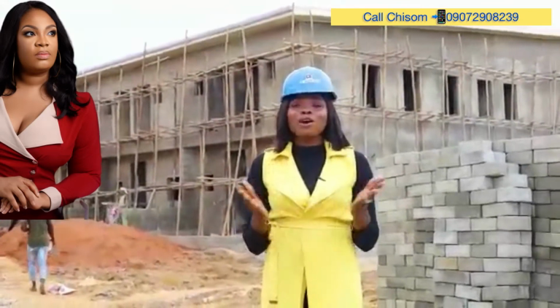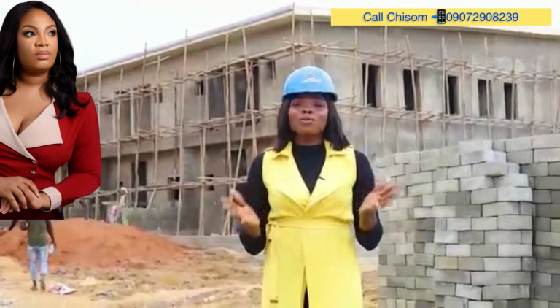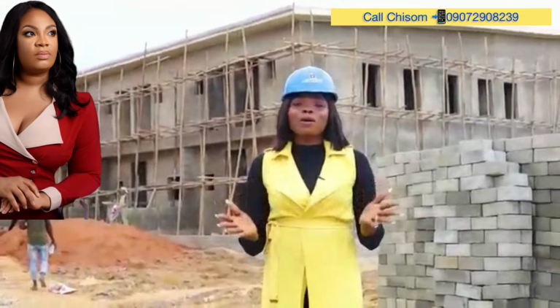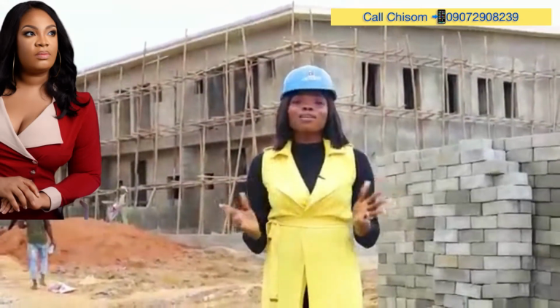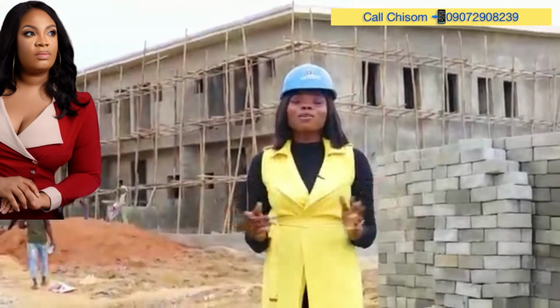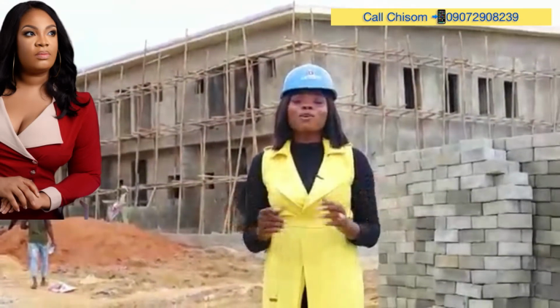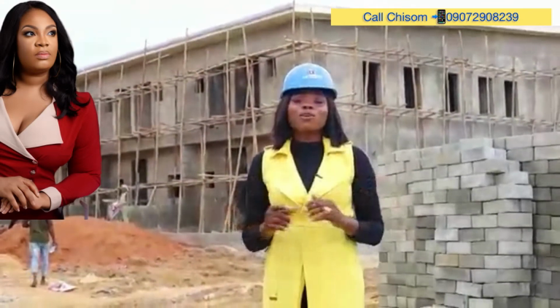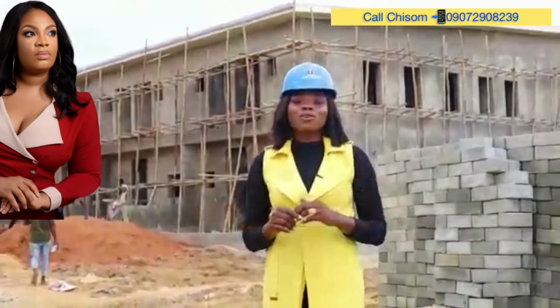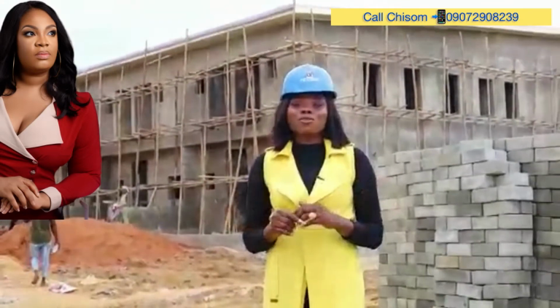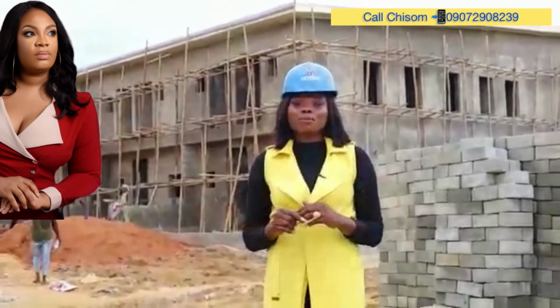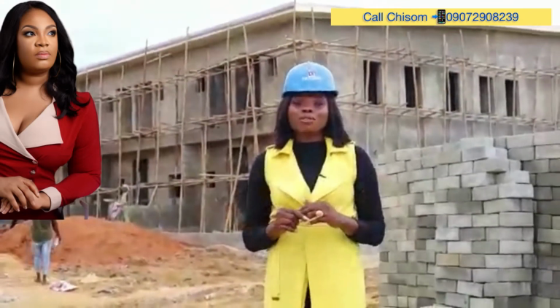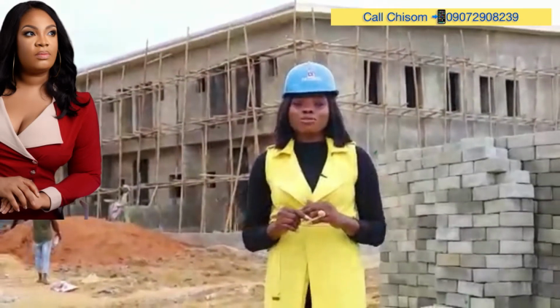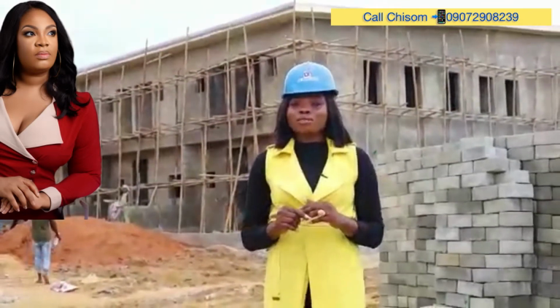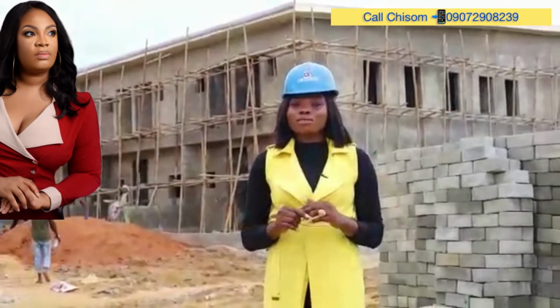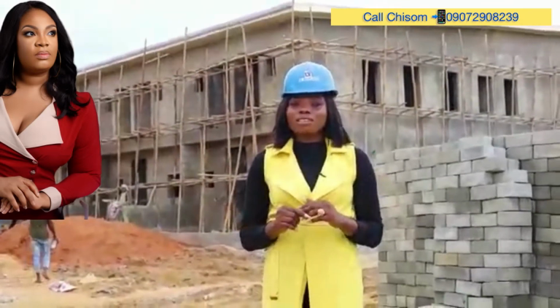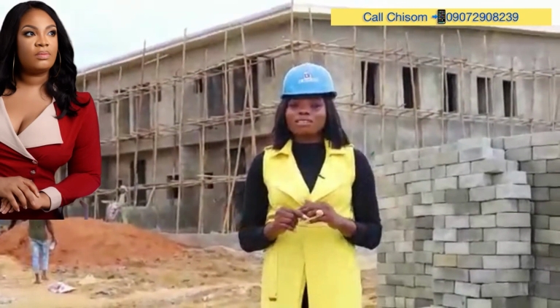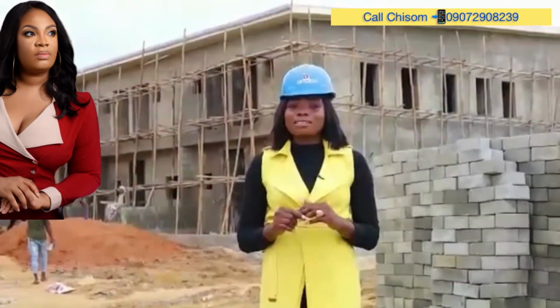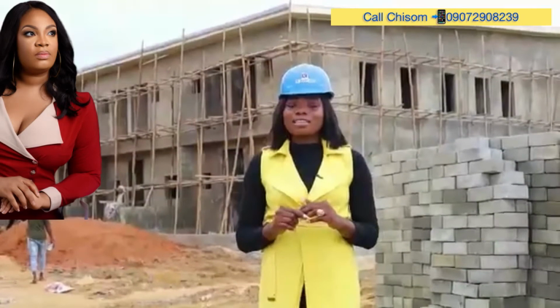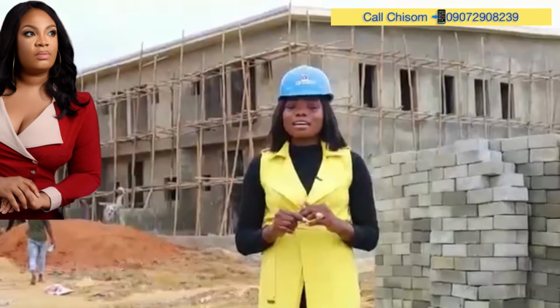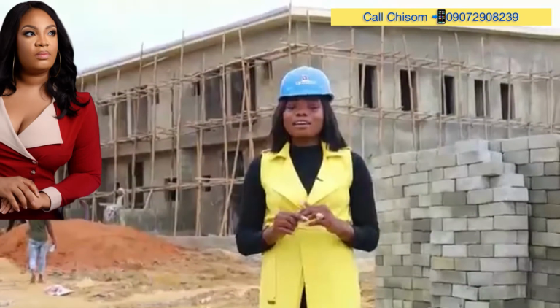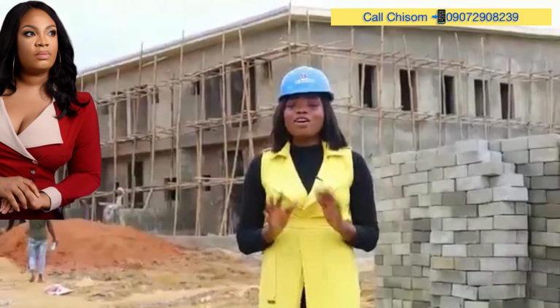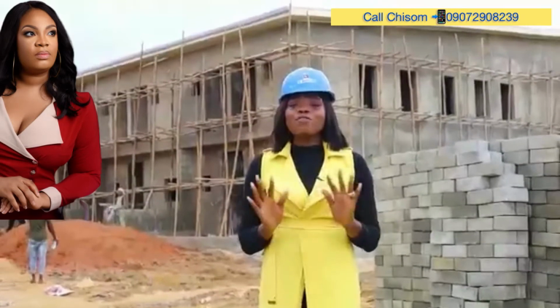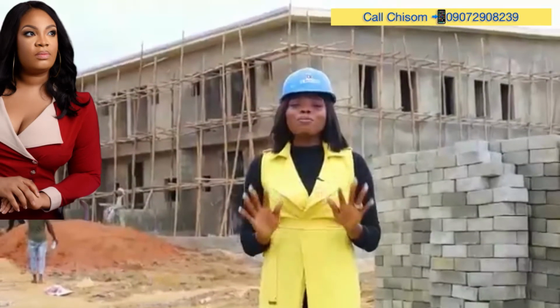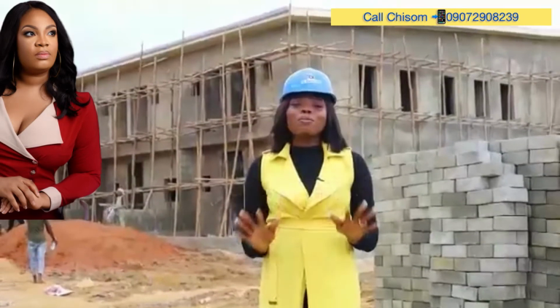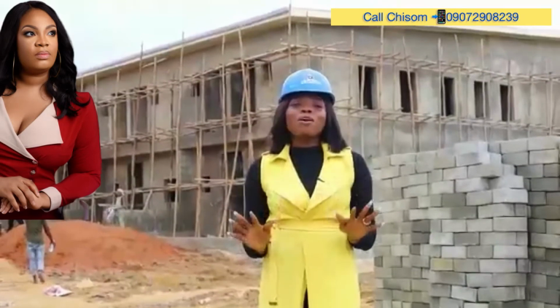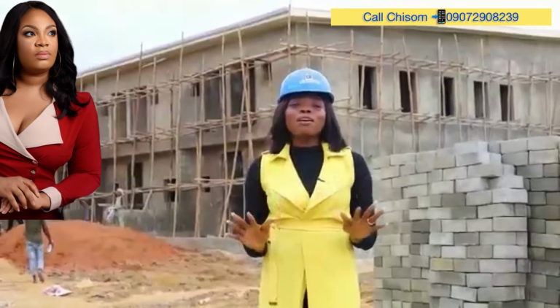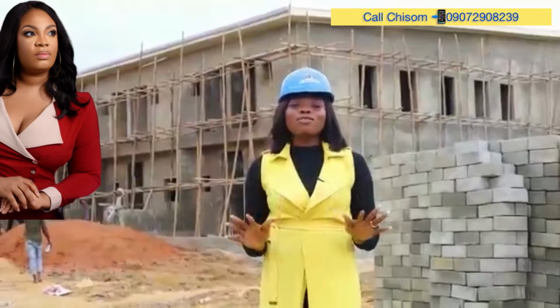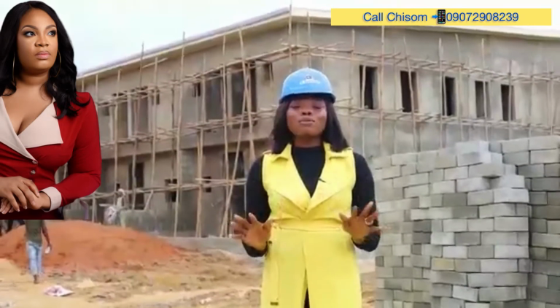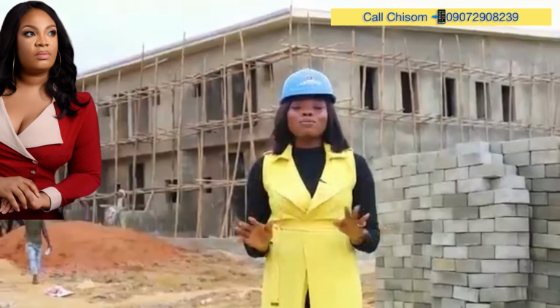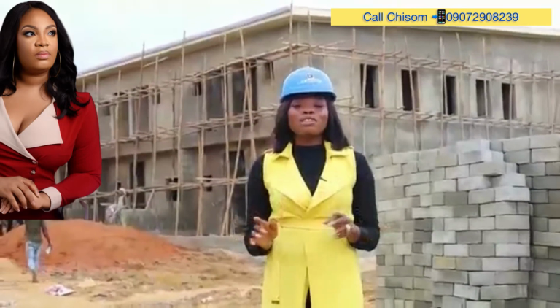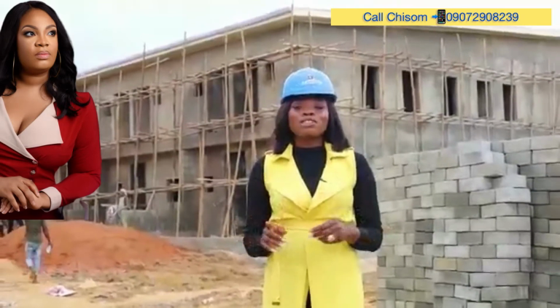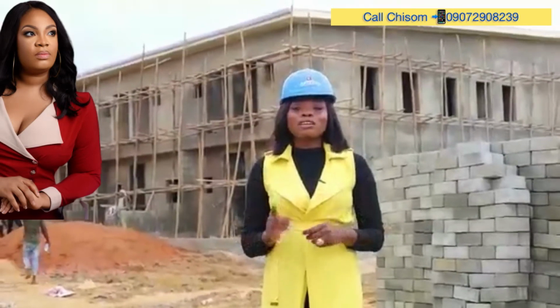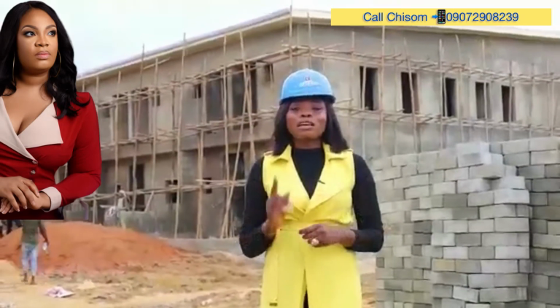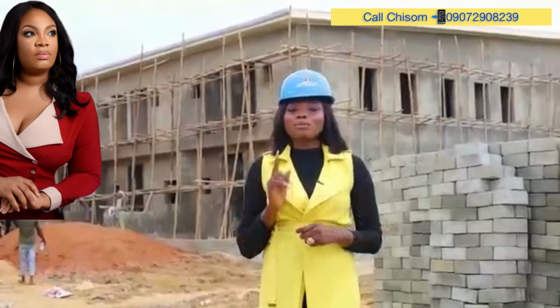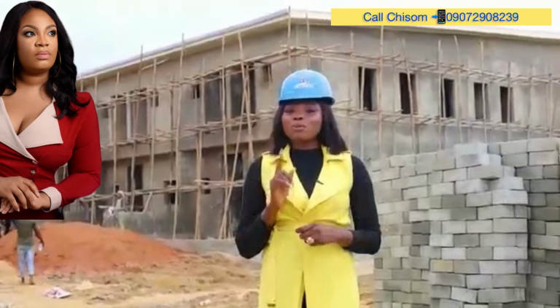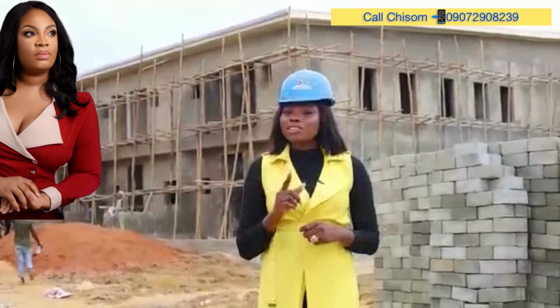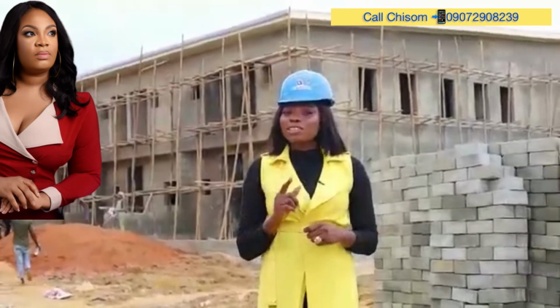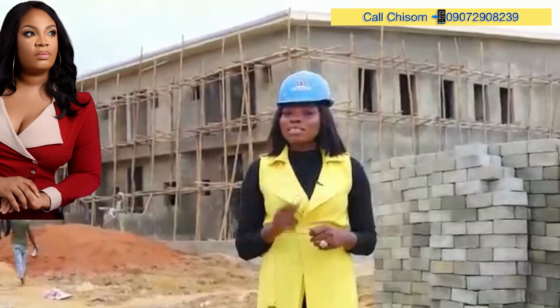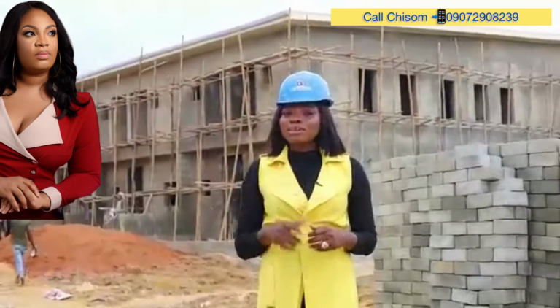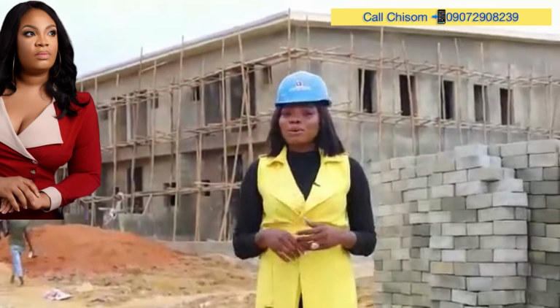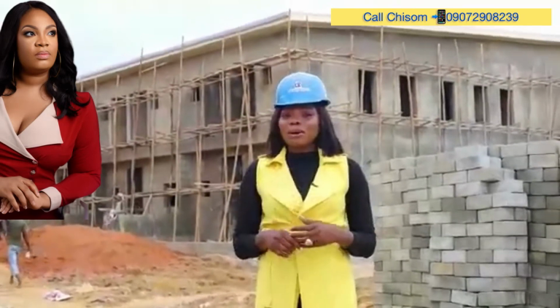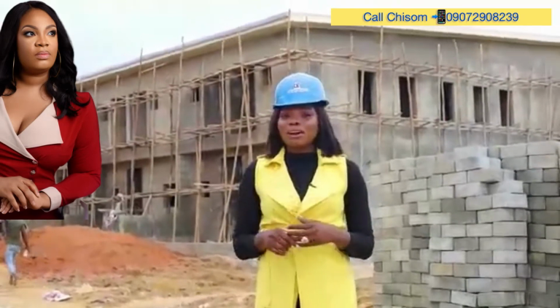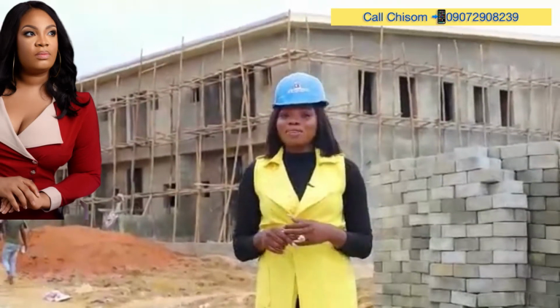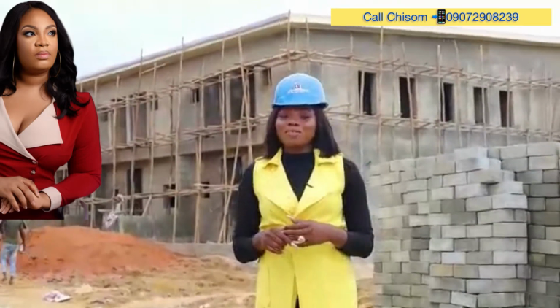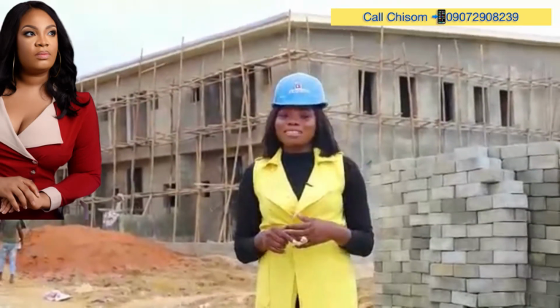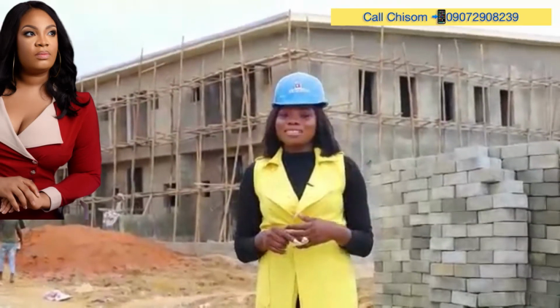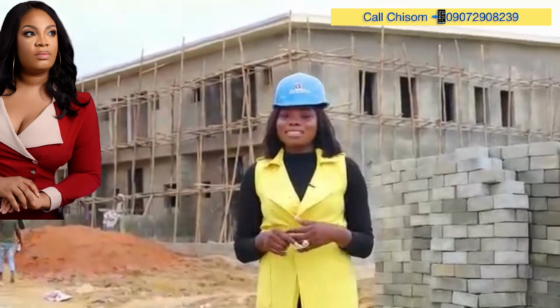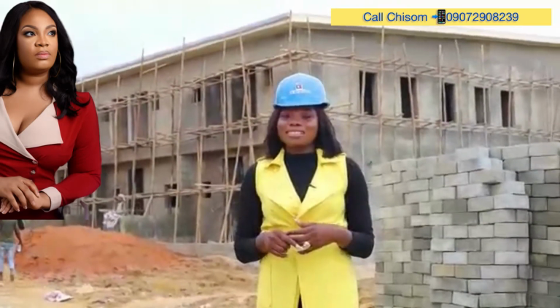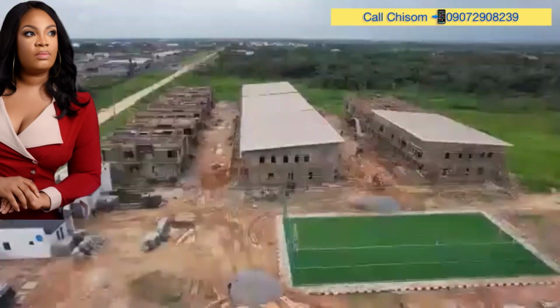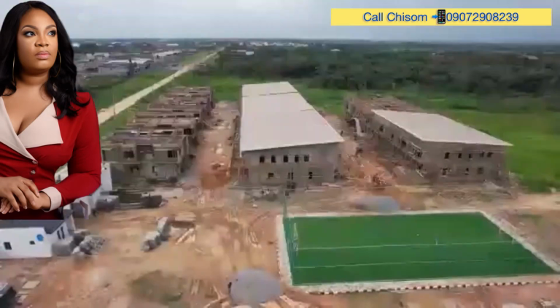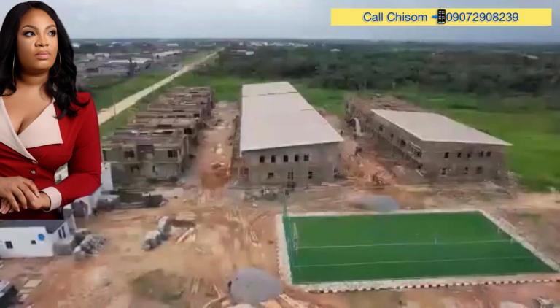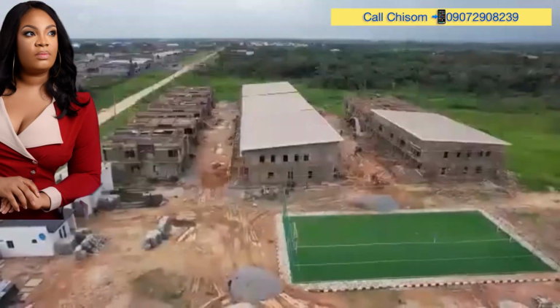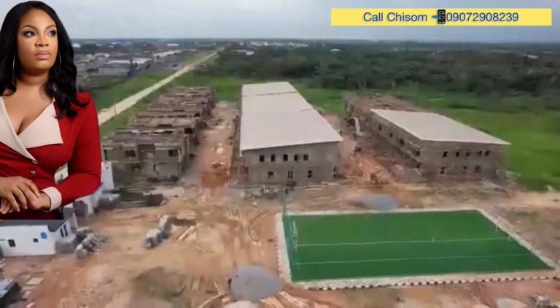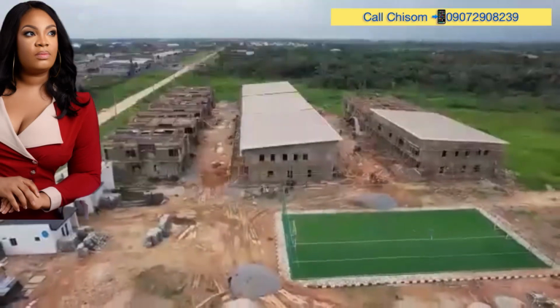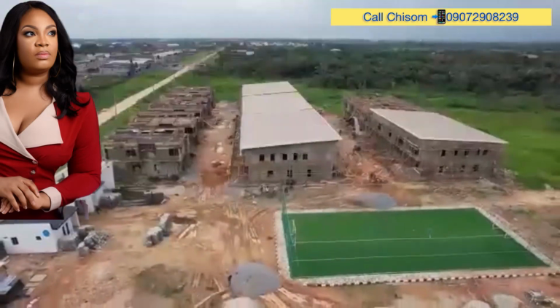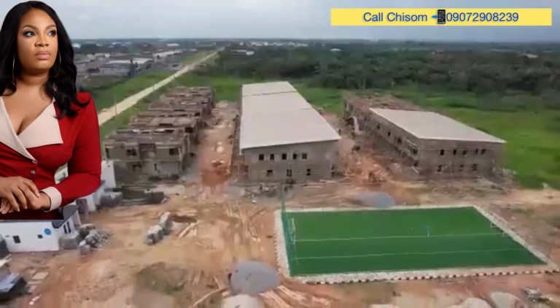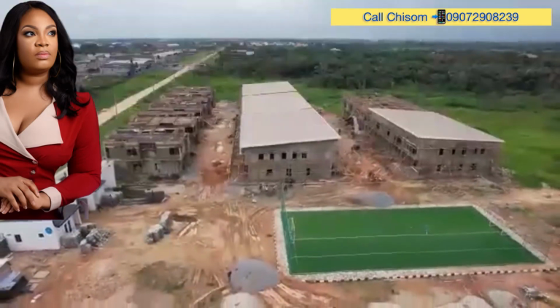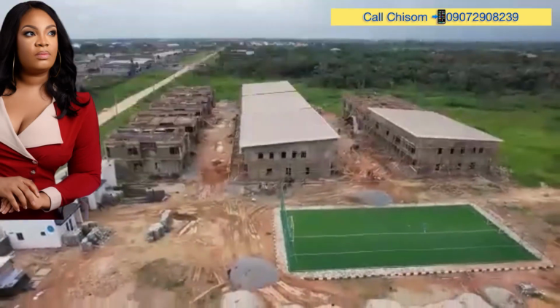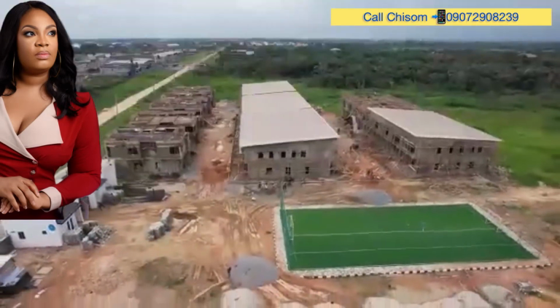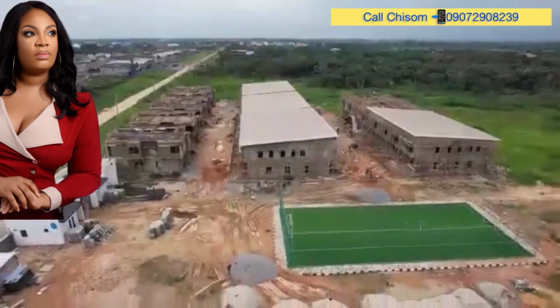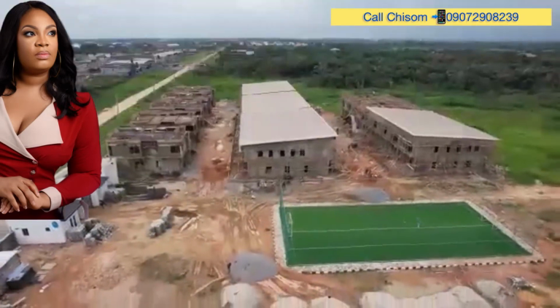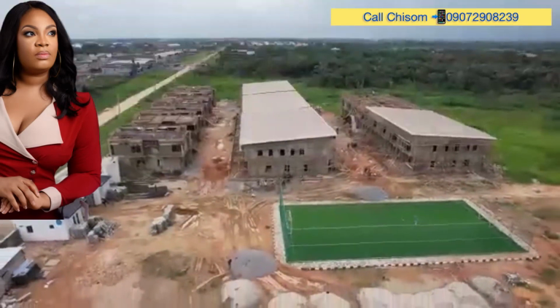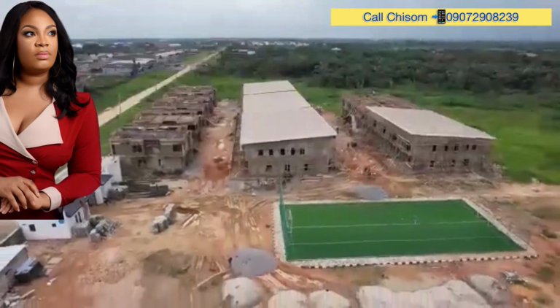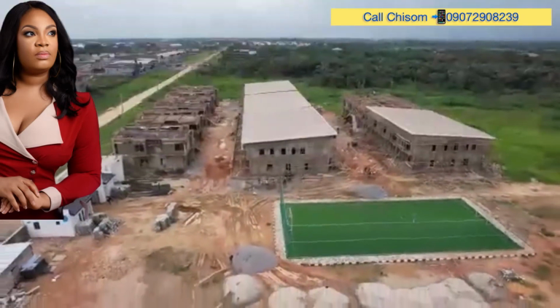Why not call your REMS RELTA today for more information and purchase enquiries. Thank you.